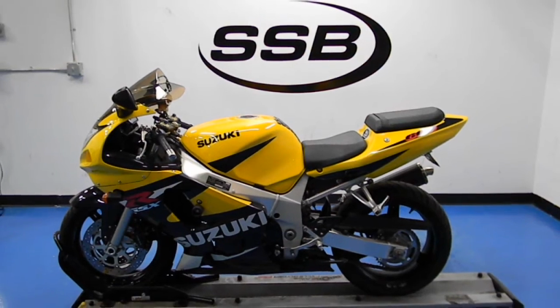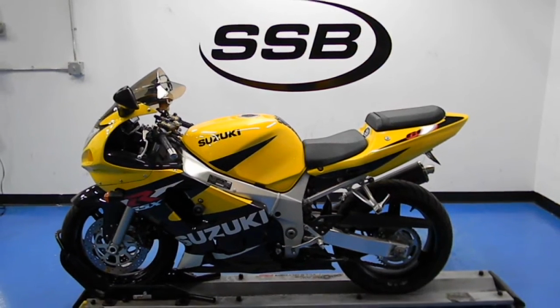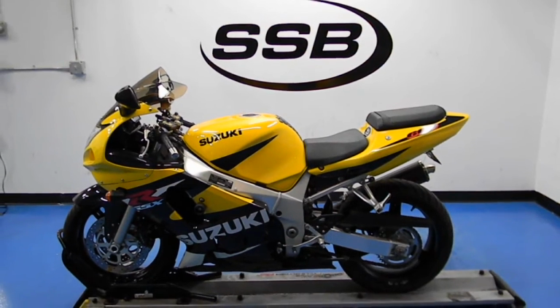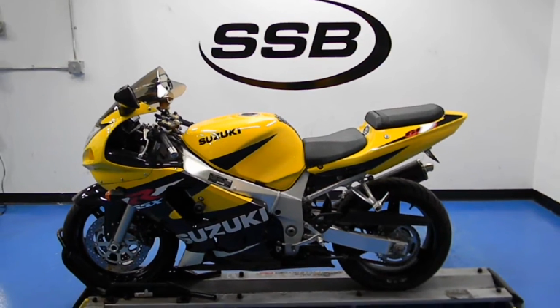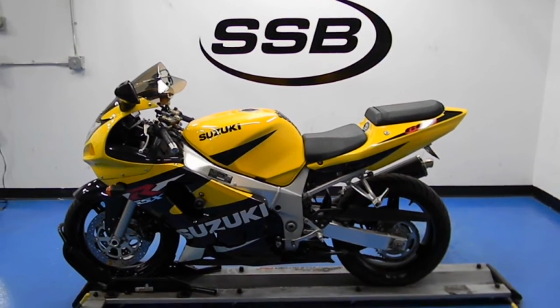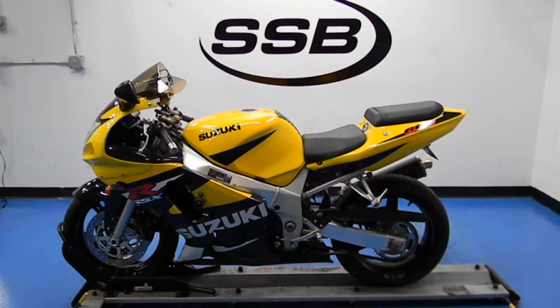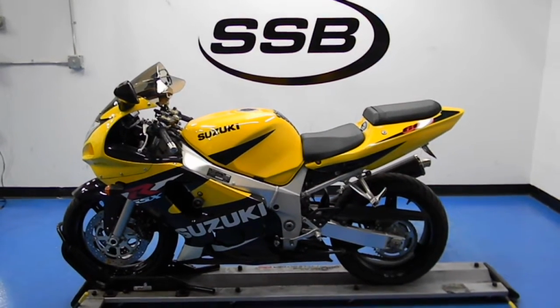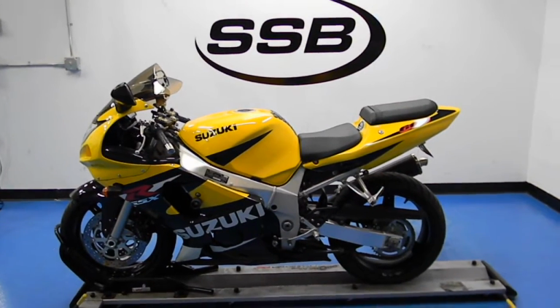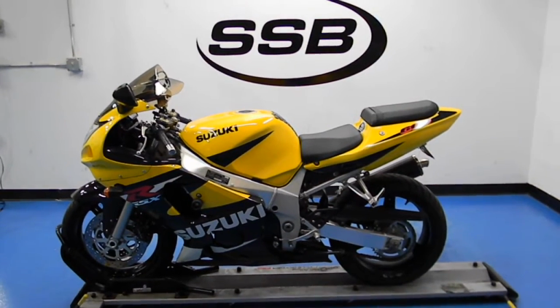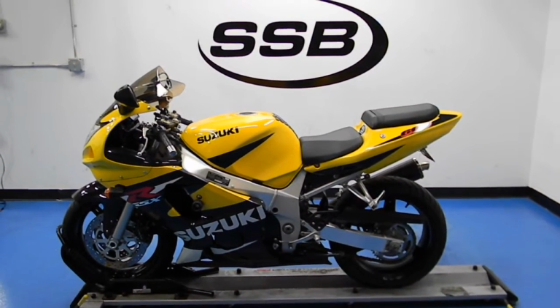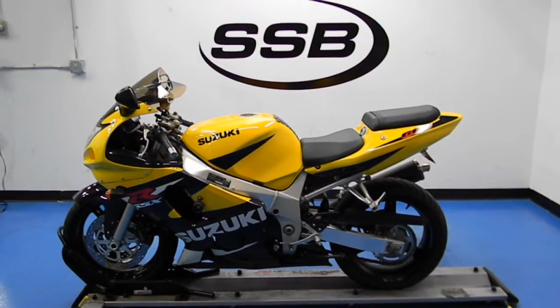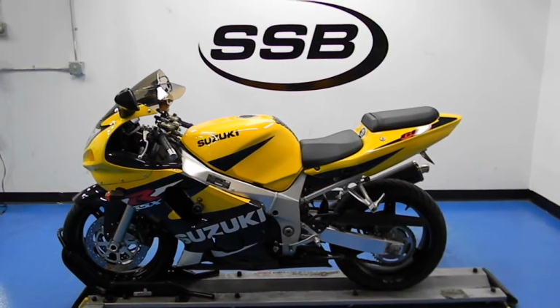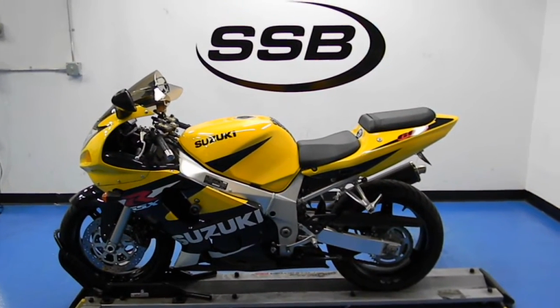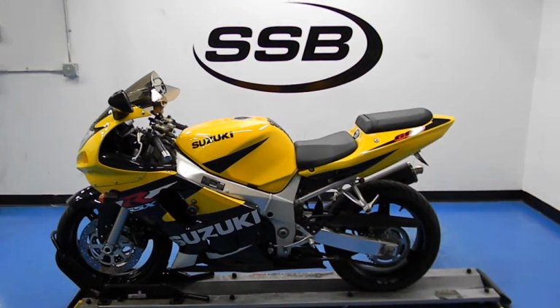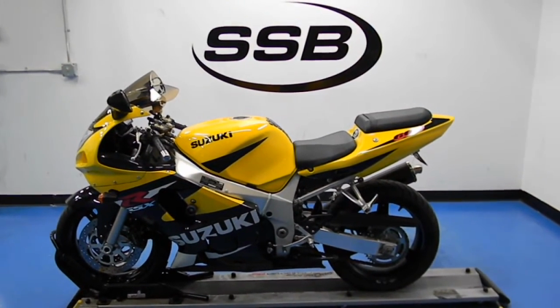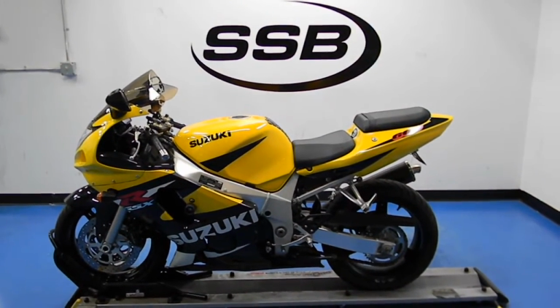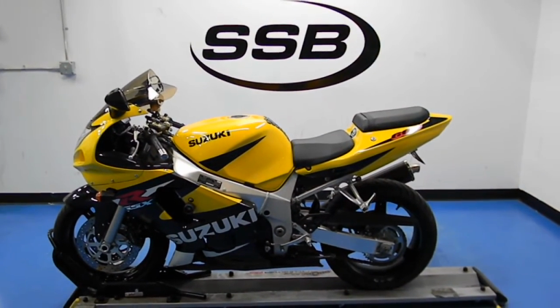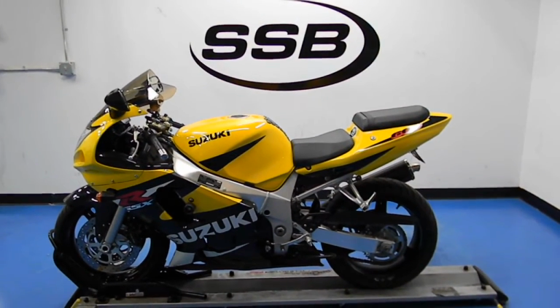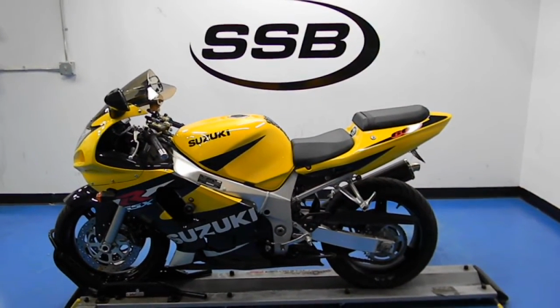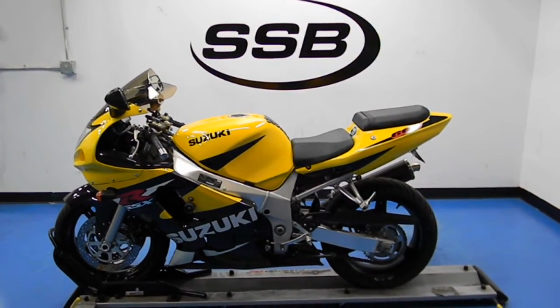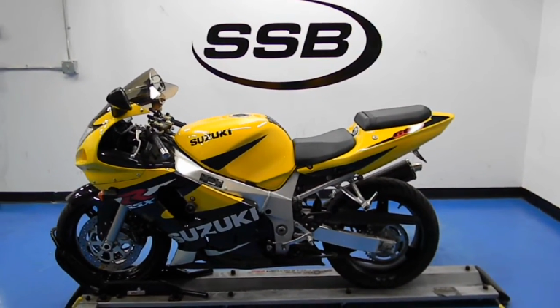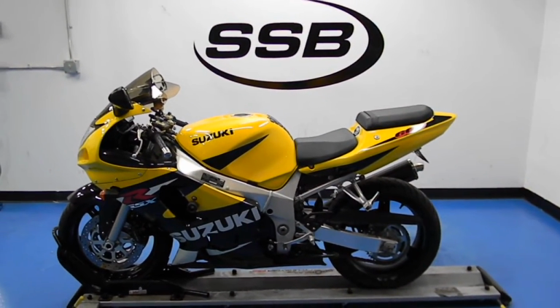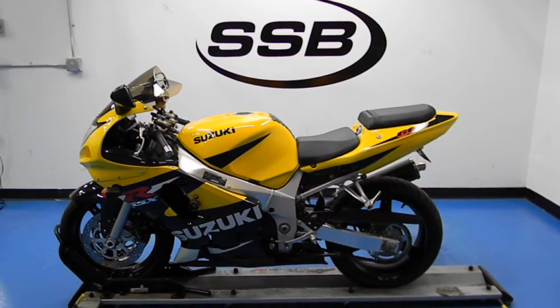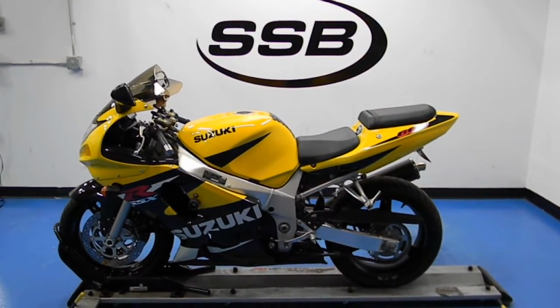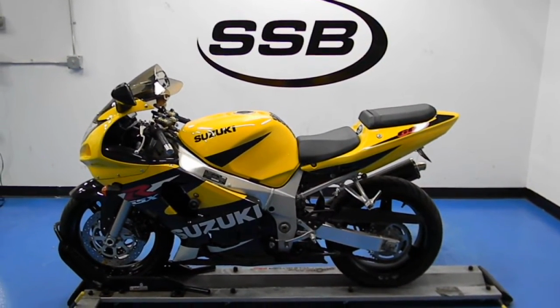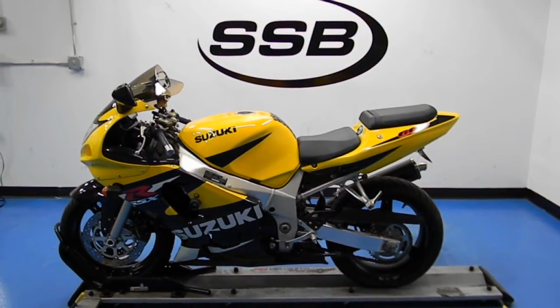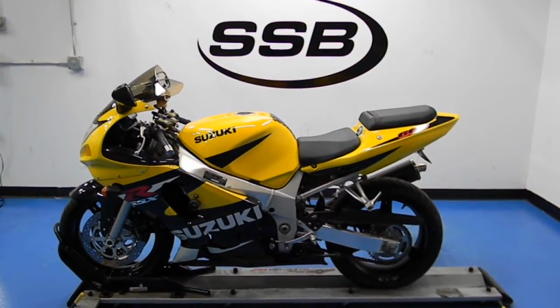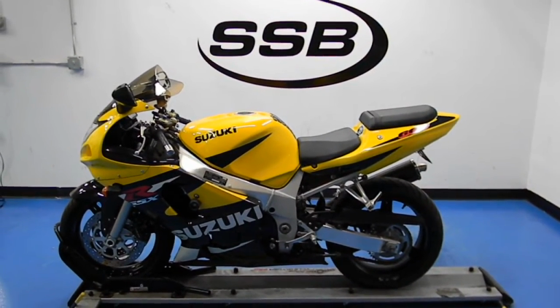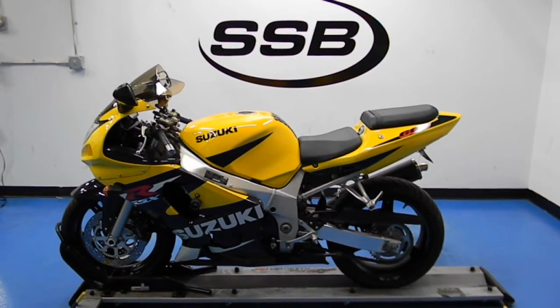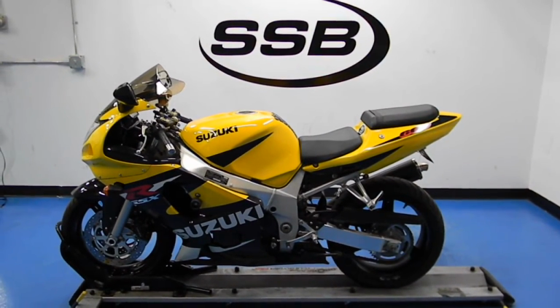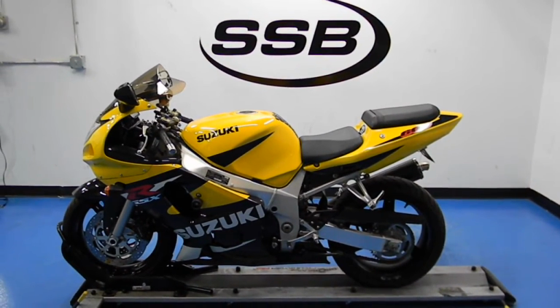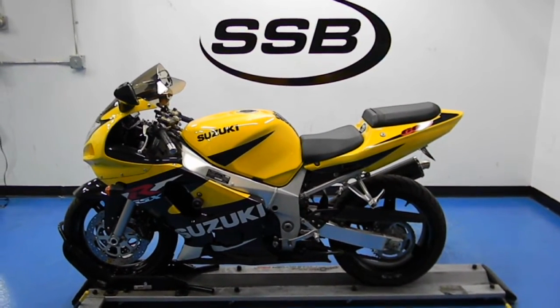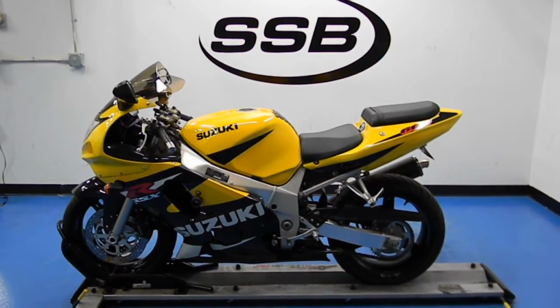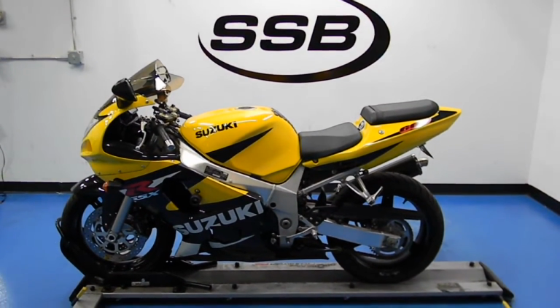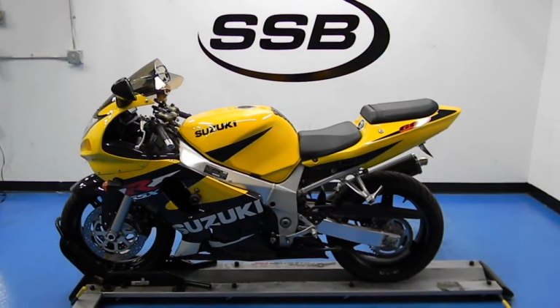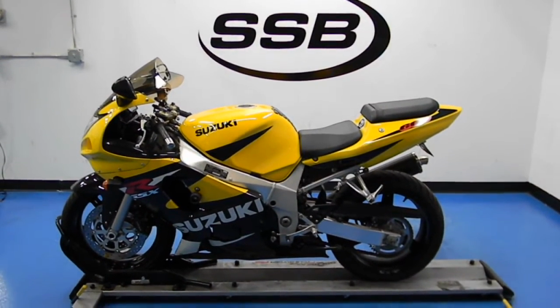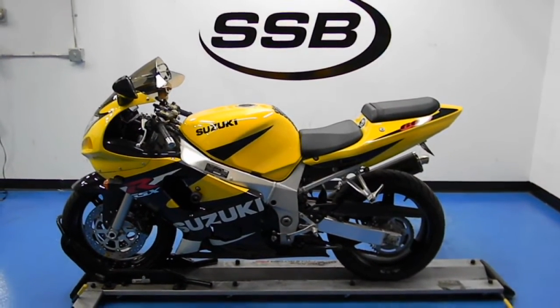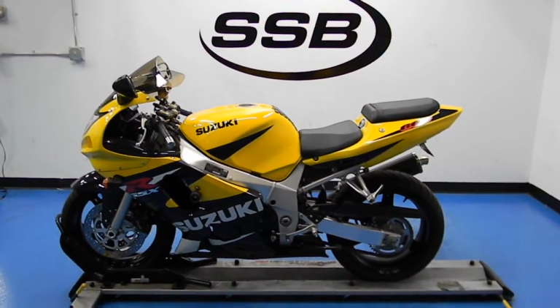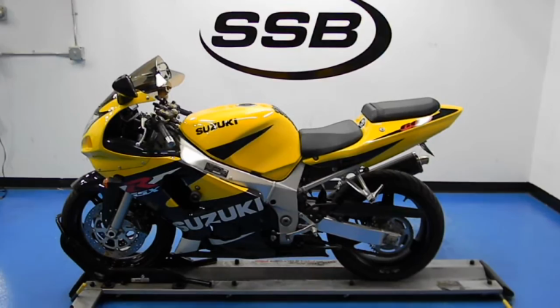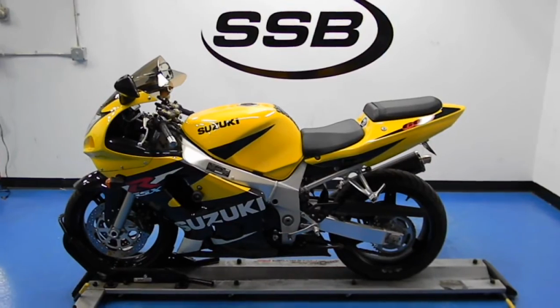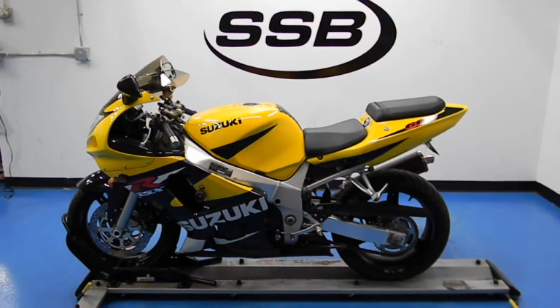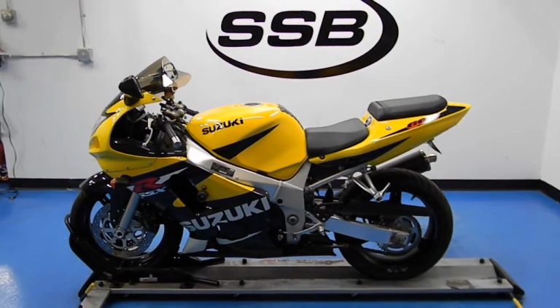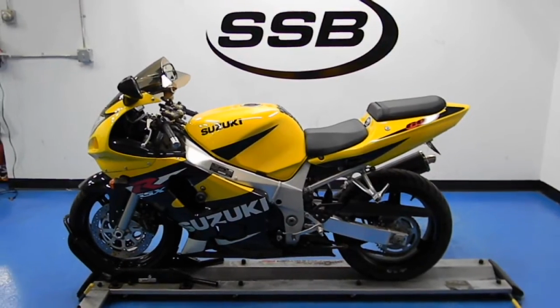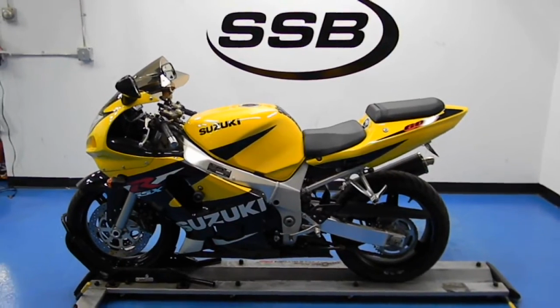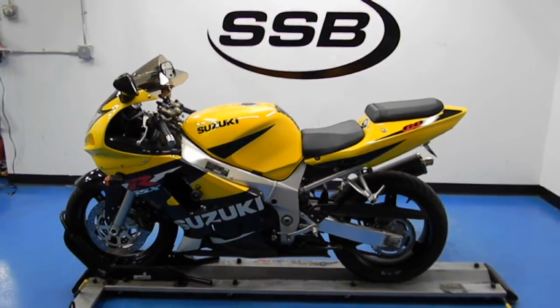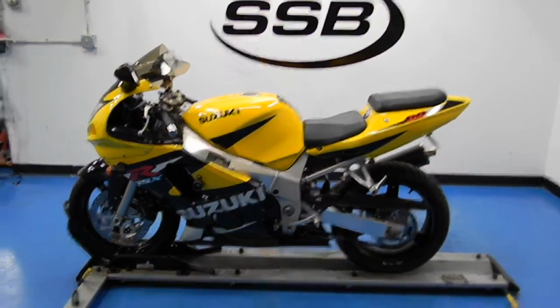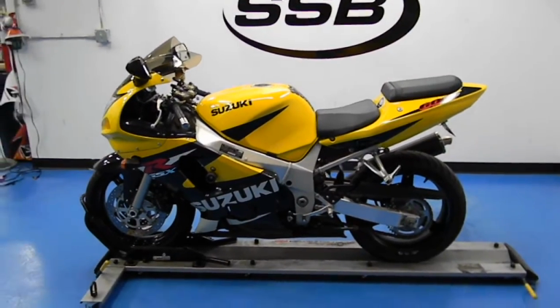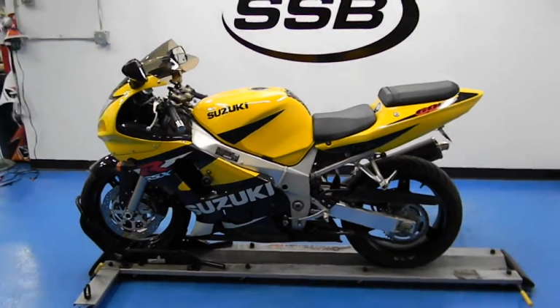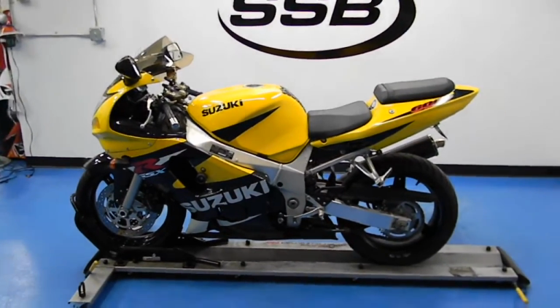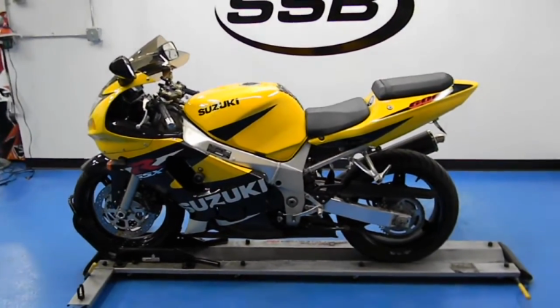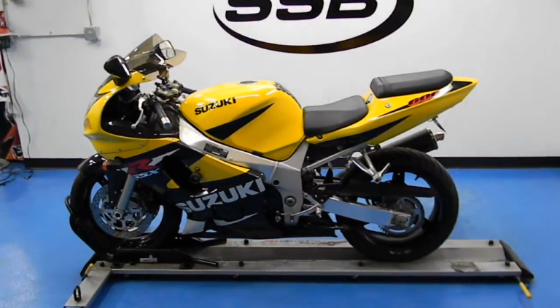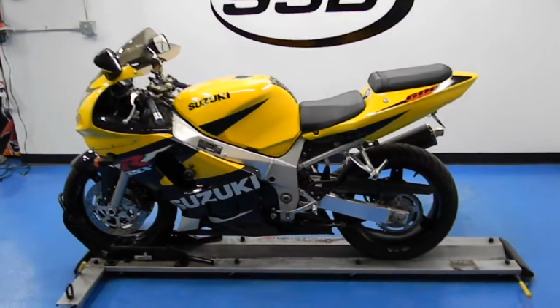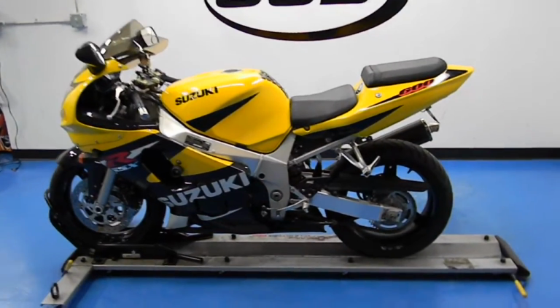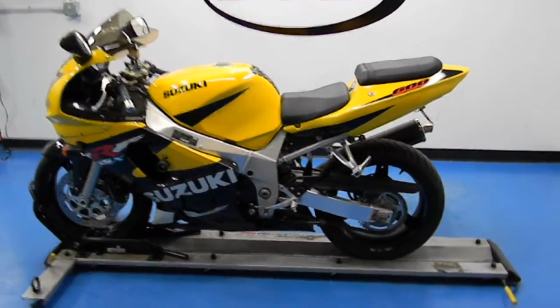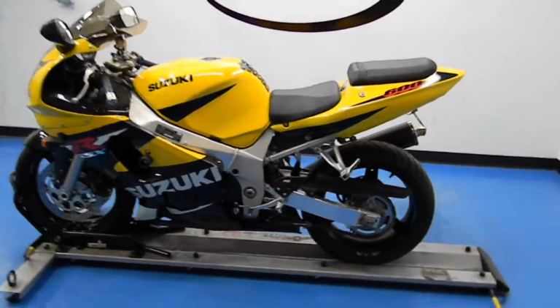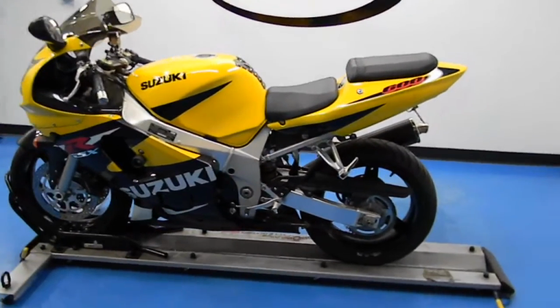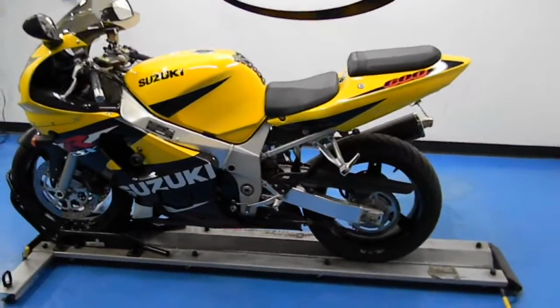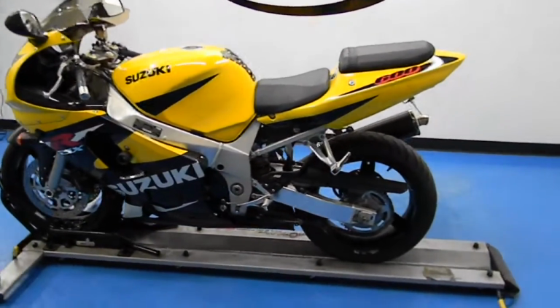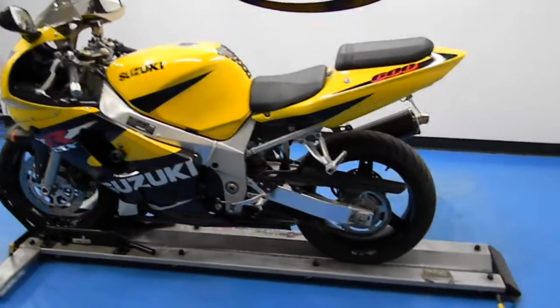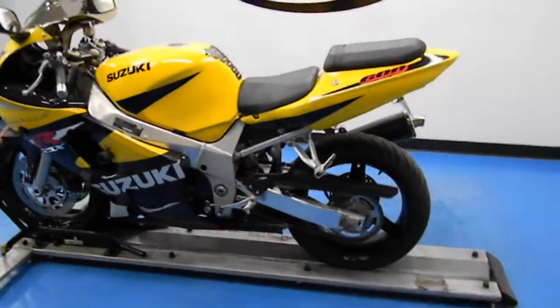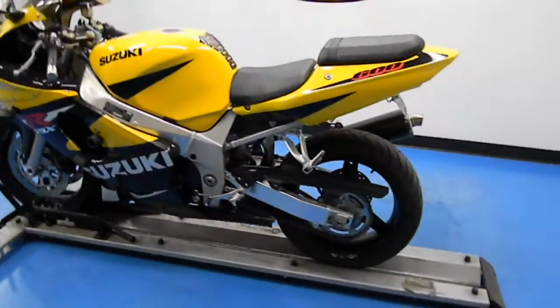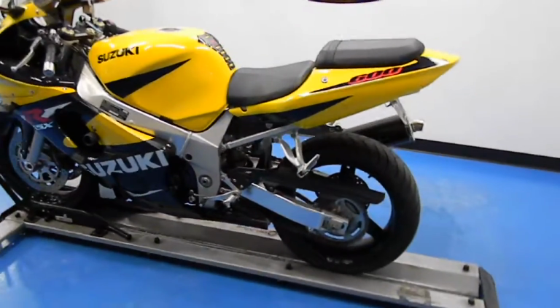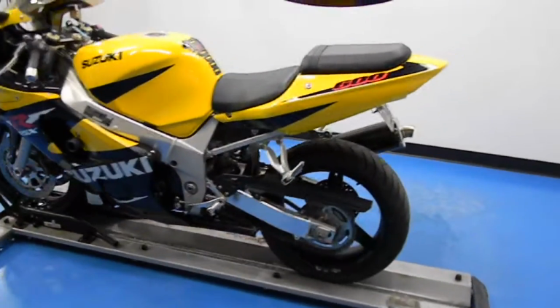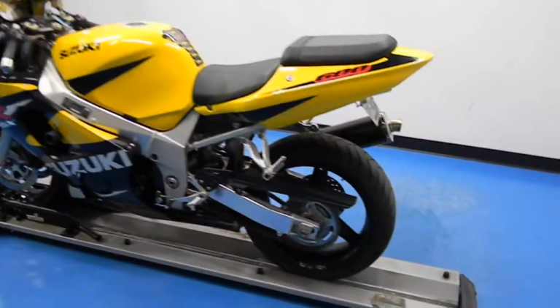Welcome to SimplyStreetBikes.com. Today we have a 2001 Suzuki GSX-R 600. We're going to walk around the bike today and show you a little bit about it.